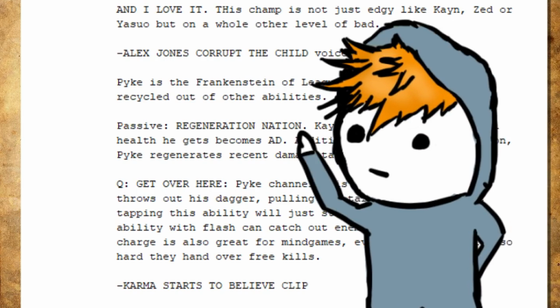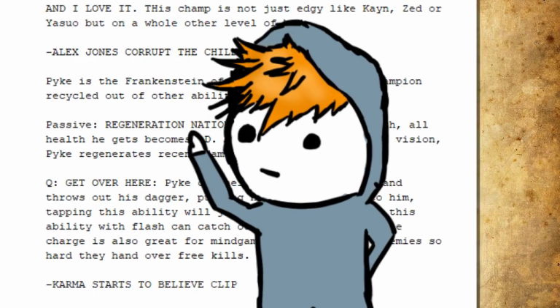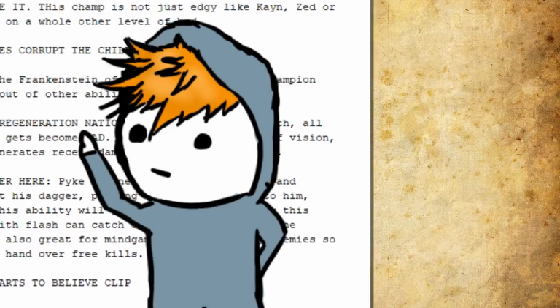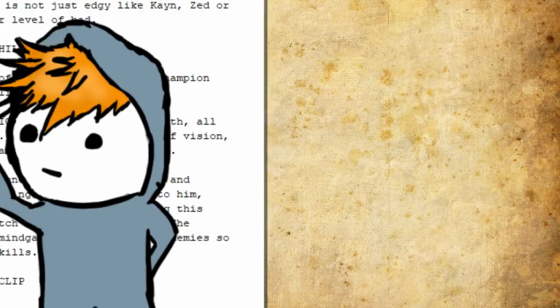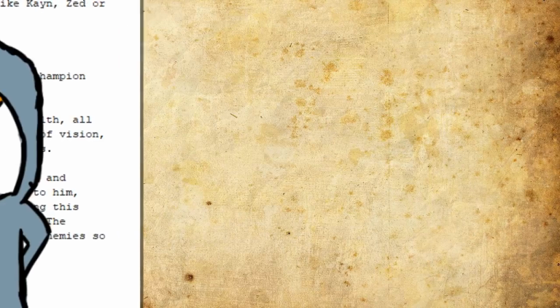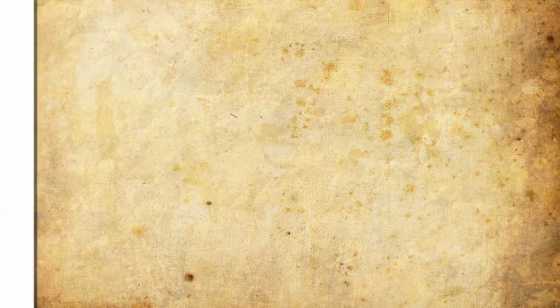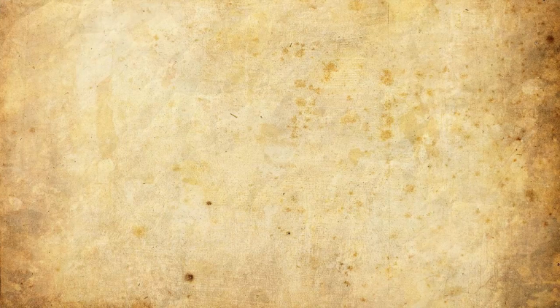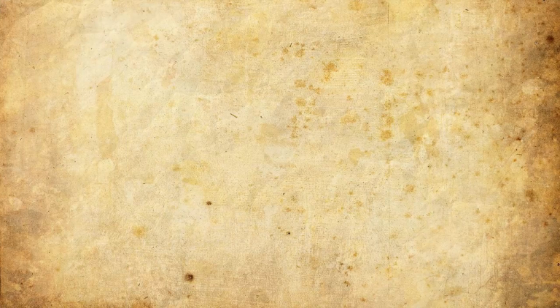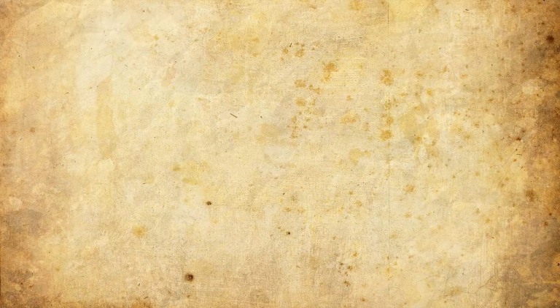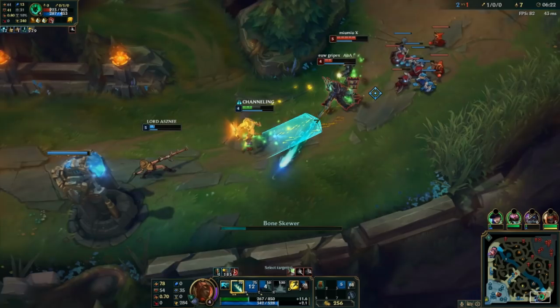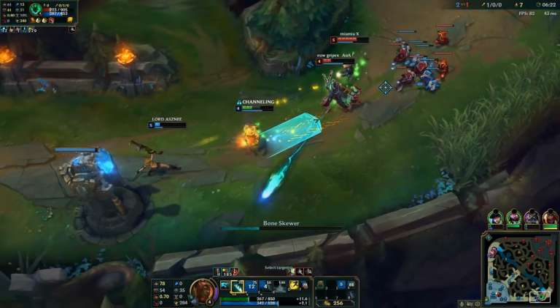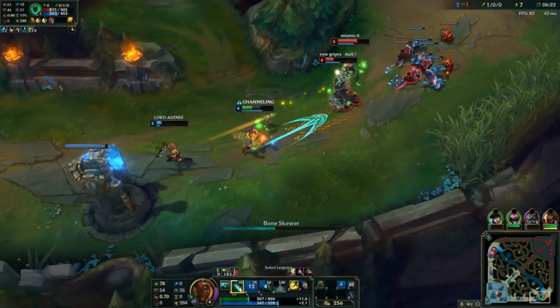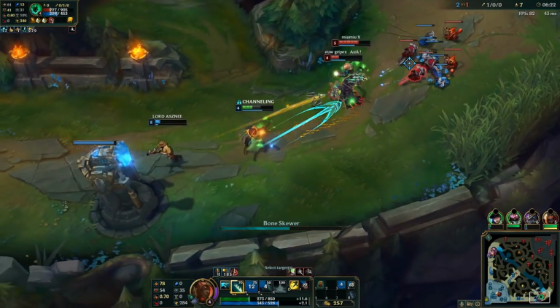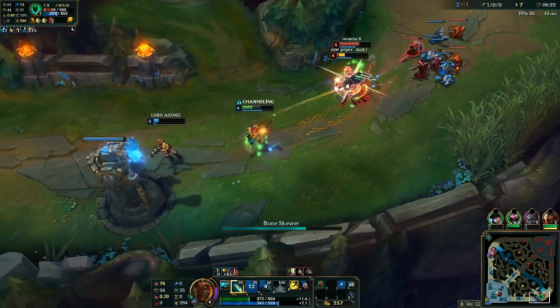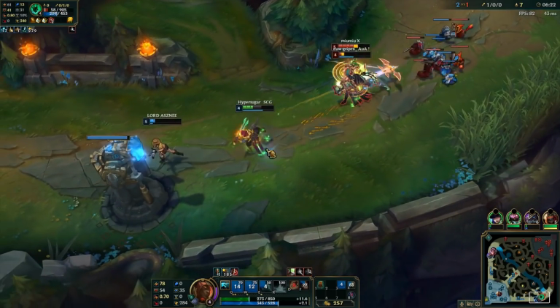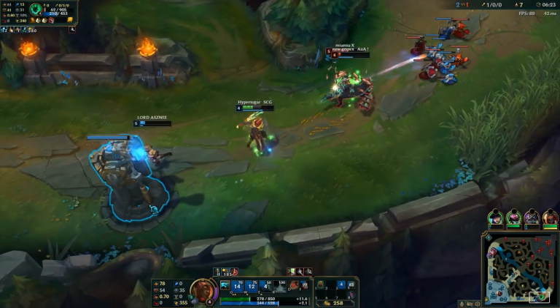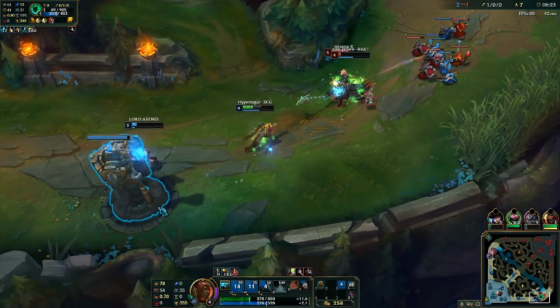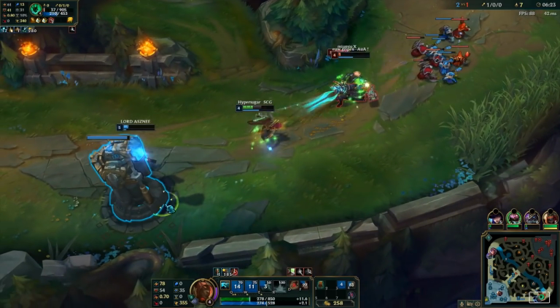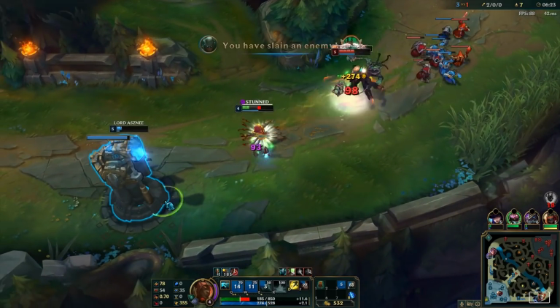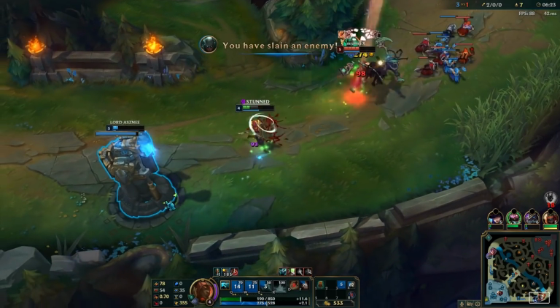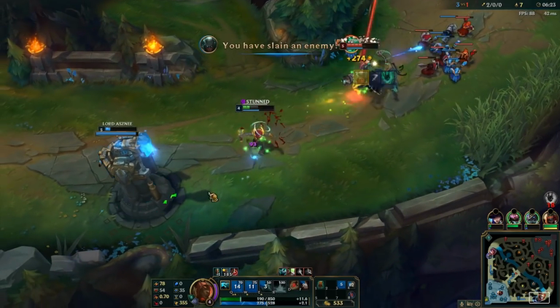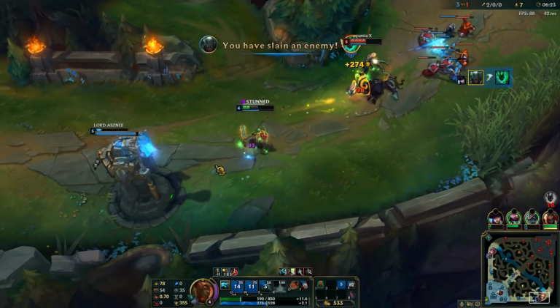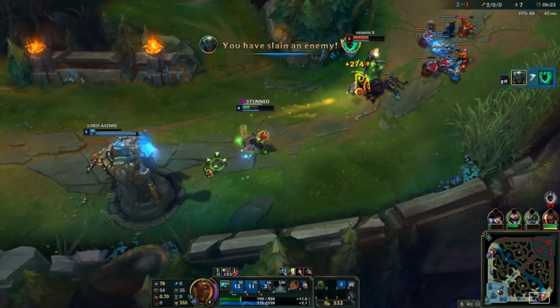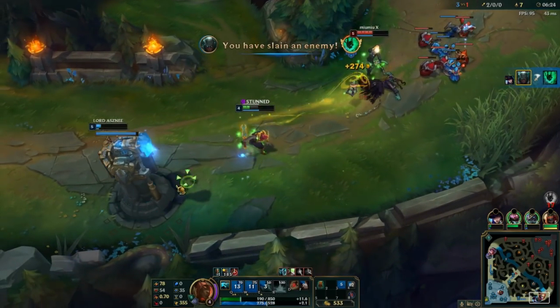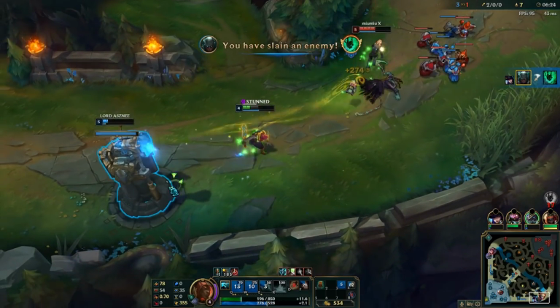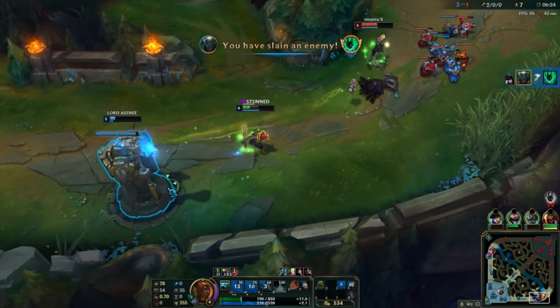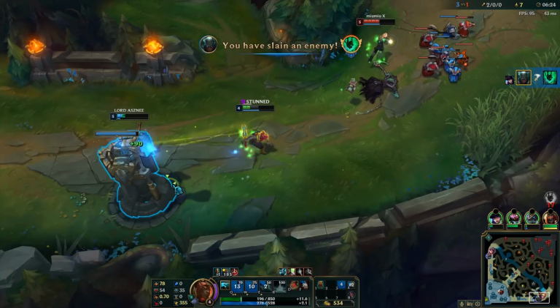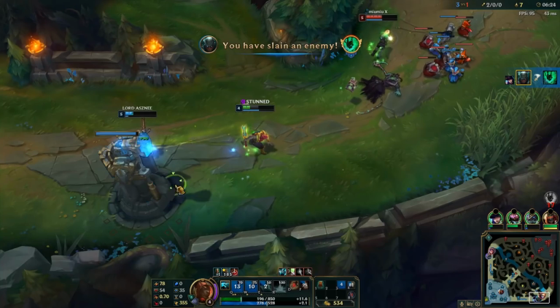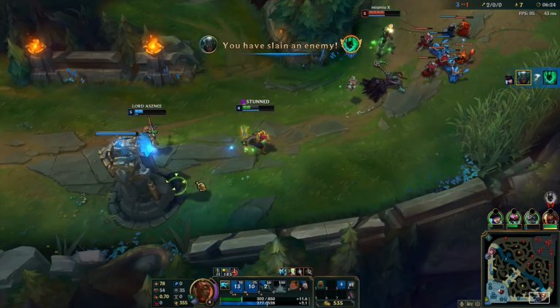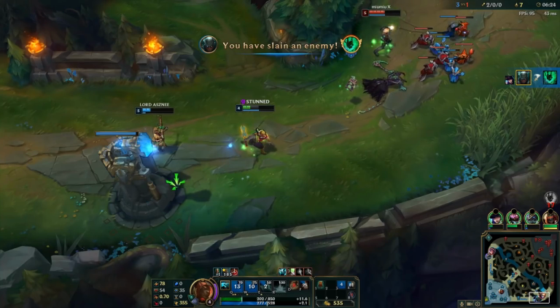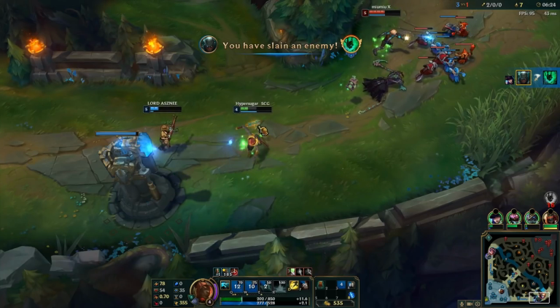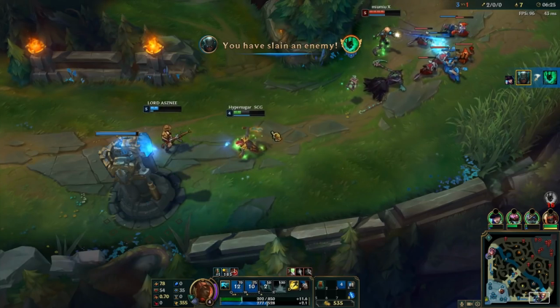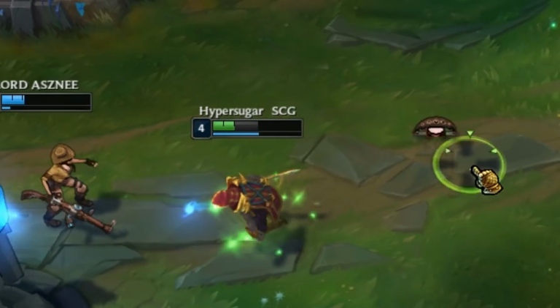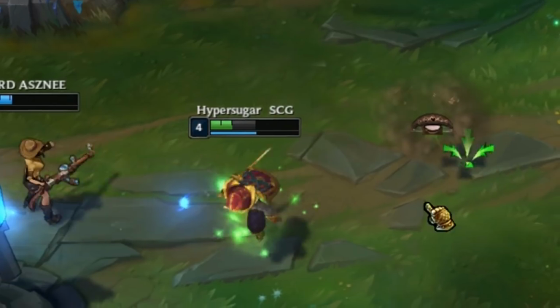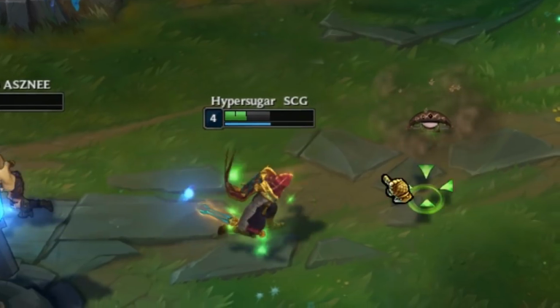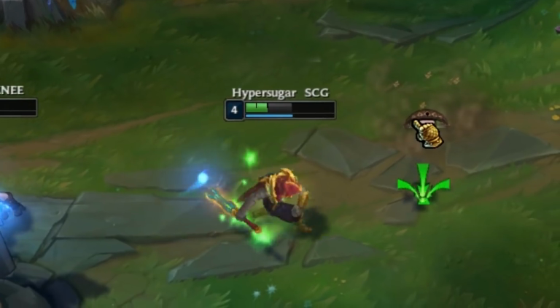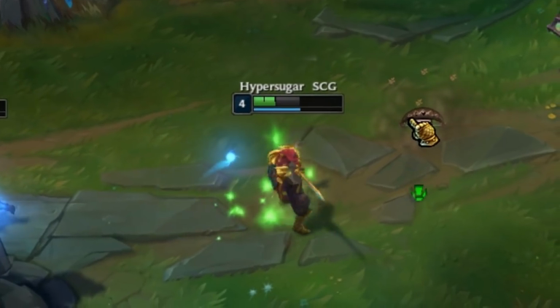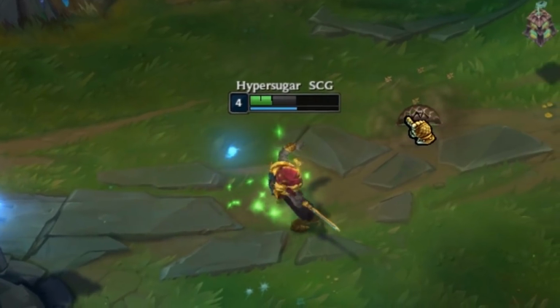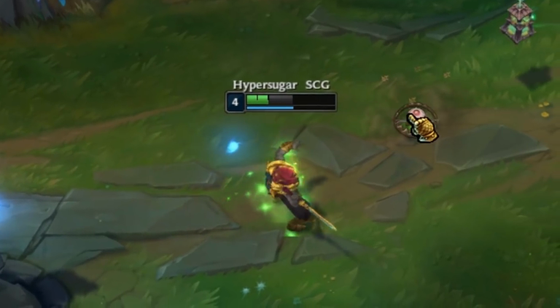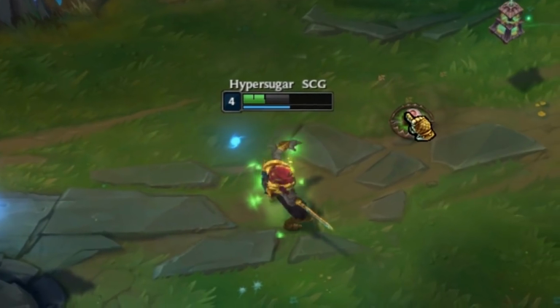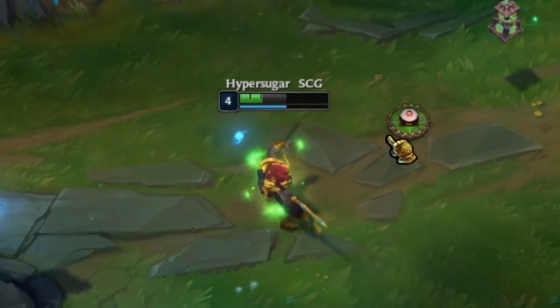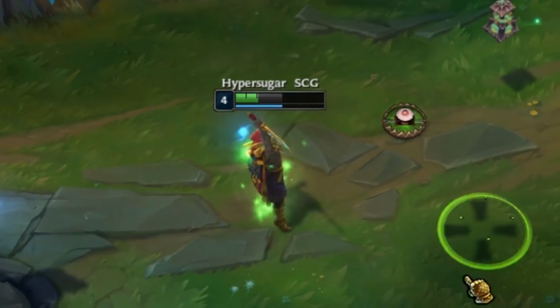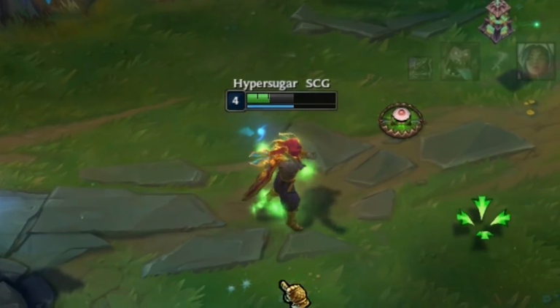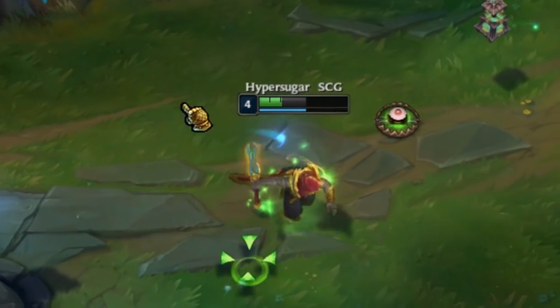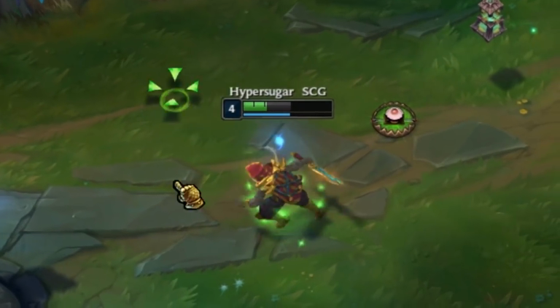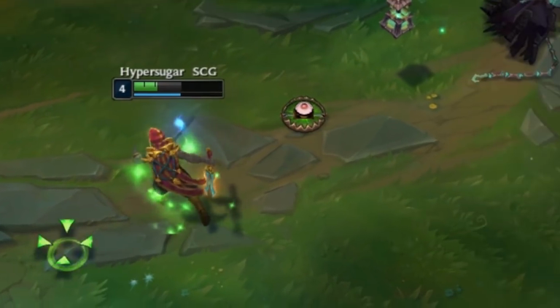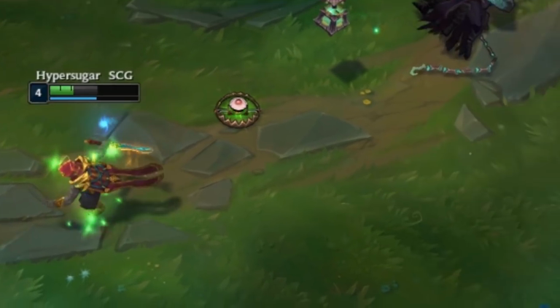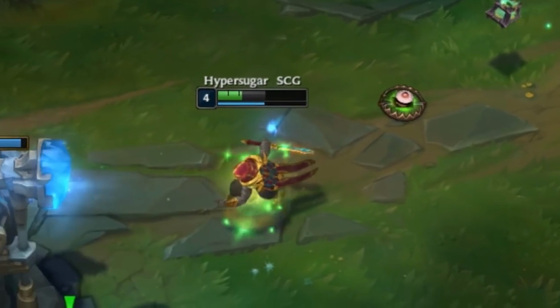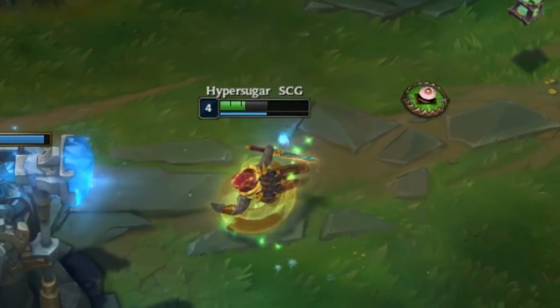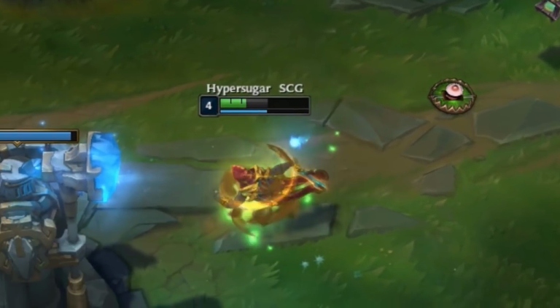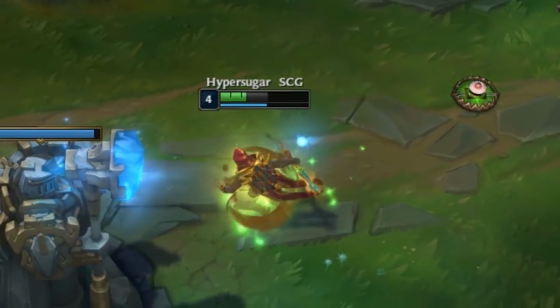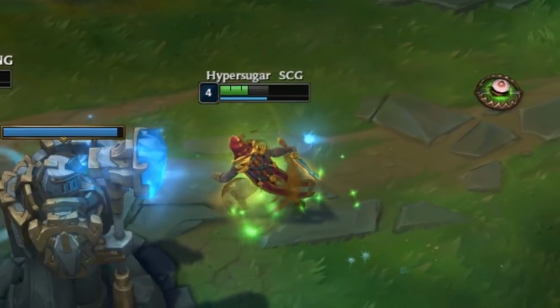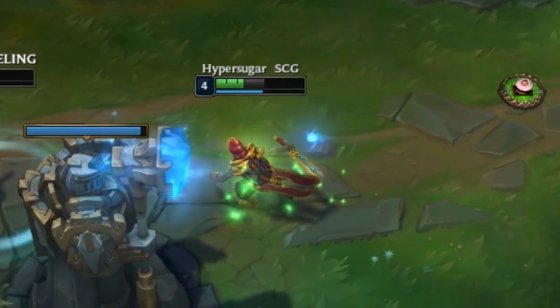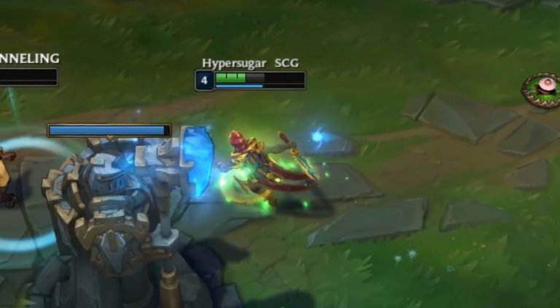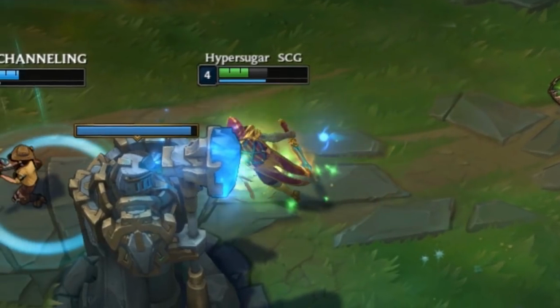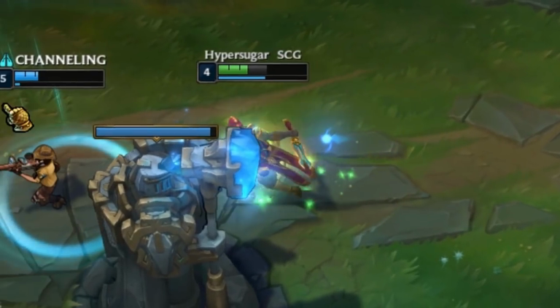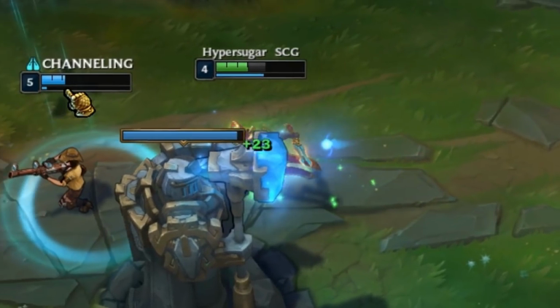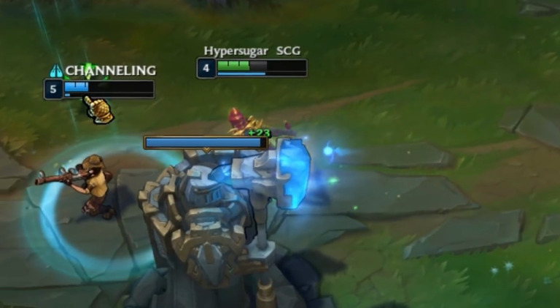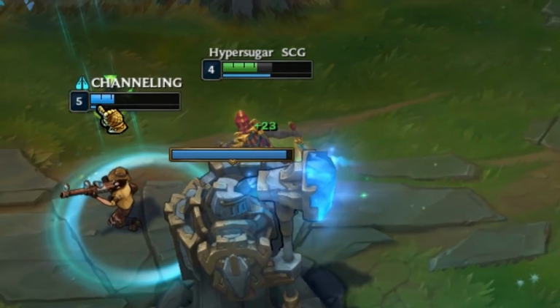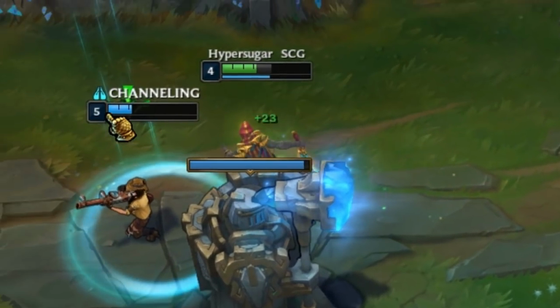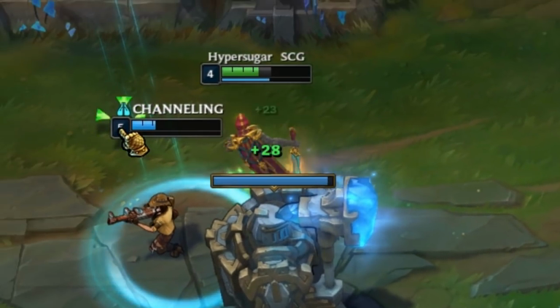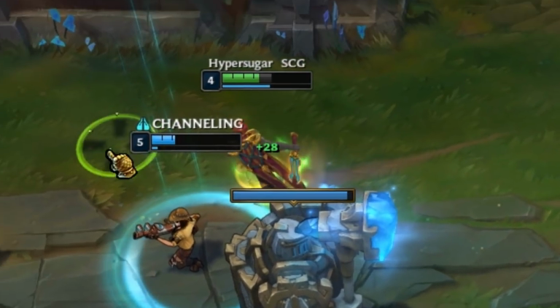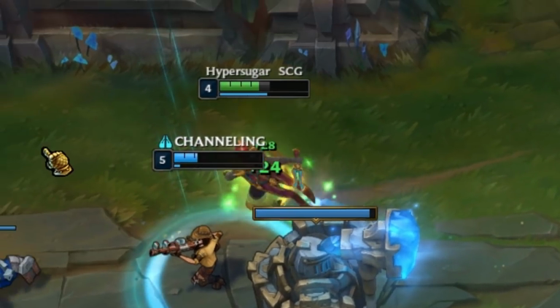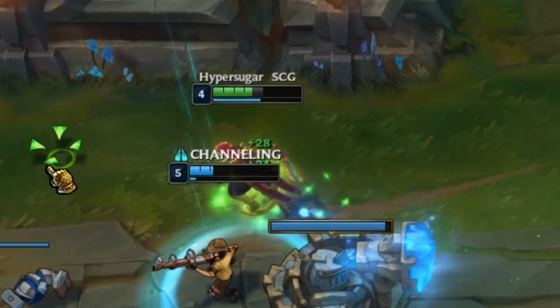Pyke can't build health — all health he gets becomes AD, and additionally when he is out of vision, Pyke regenerates recent damage taken from champions.